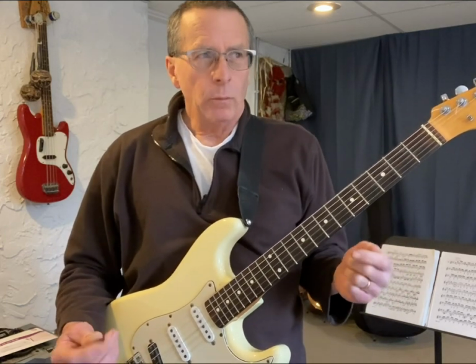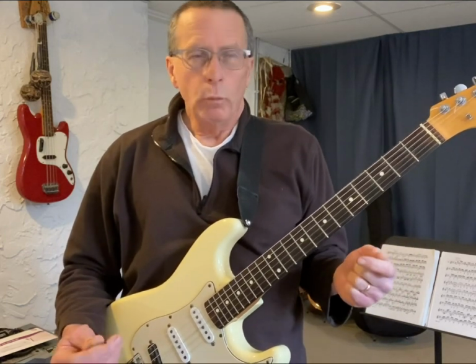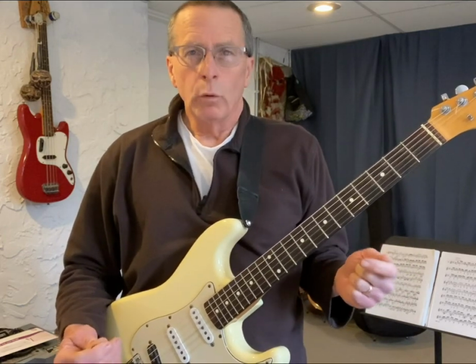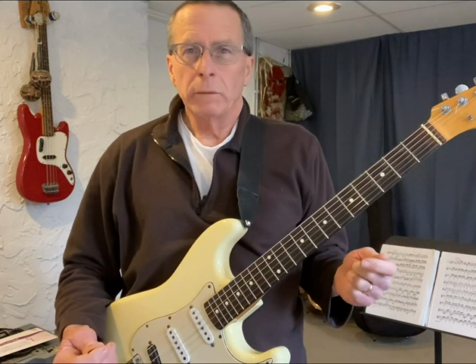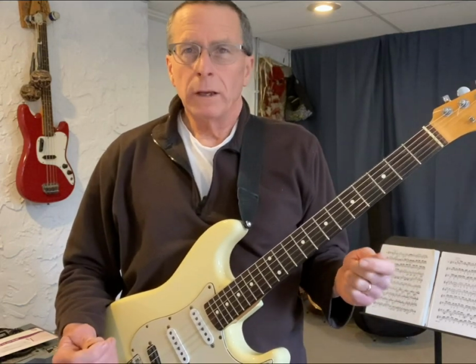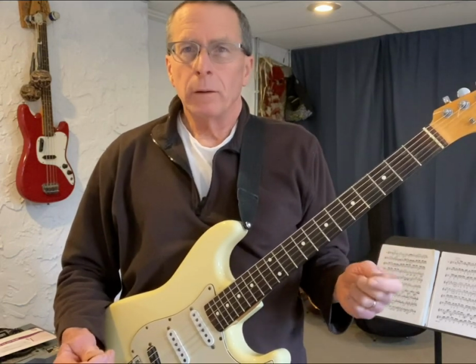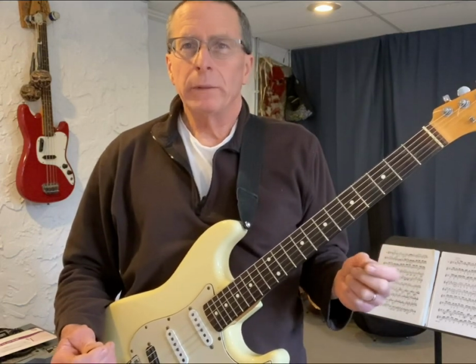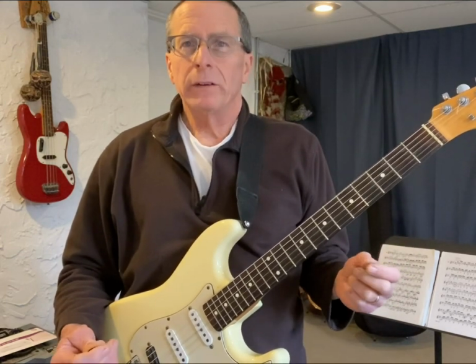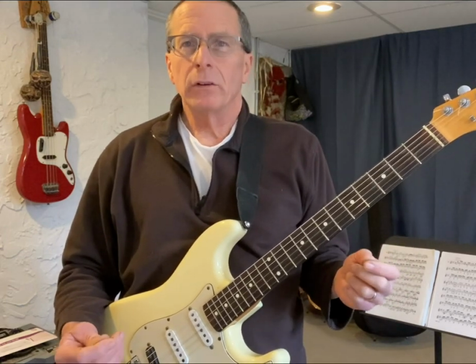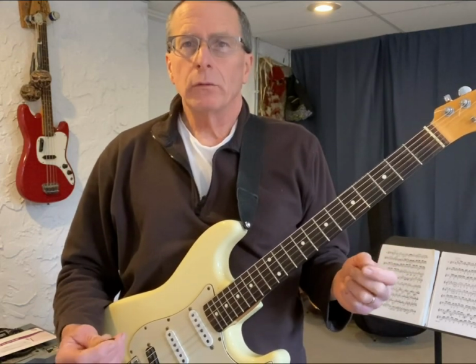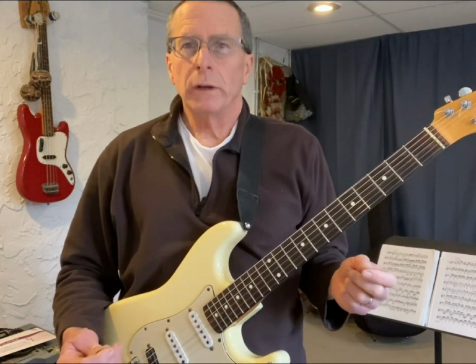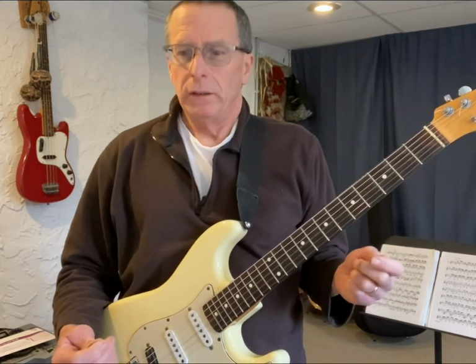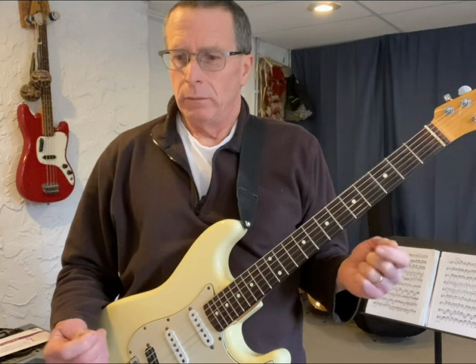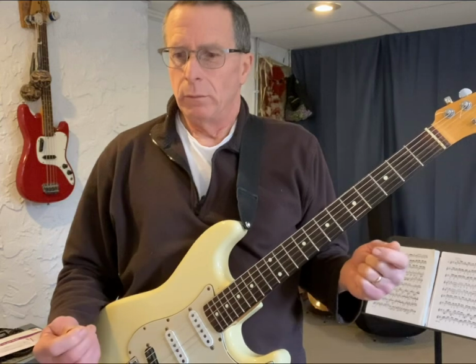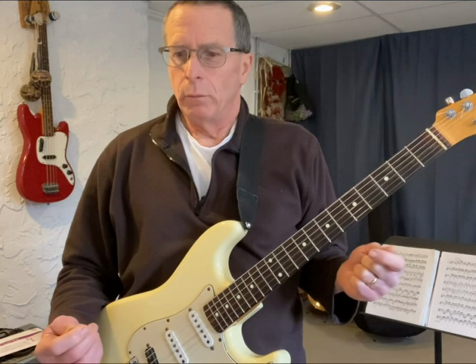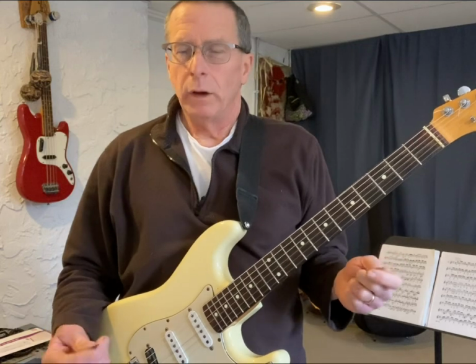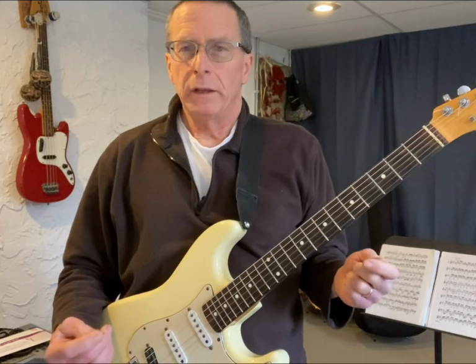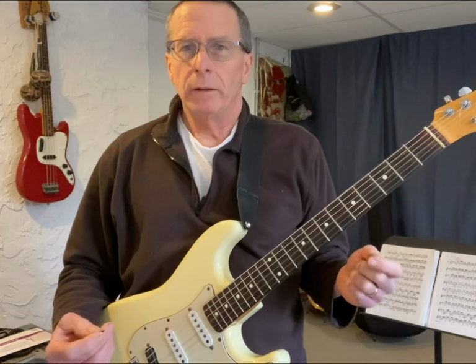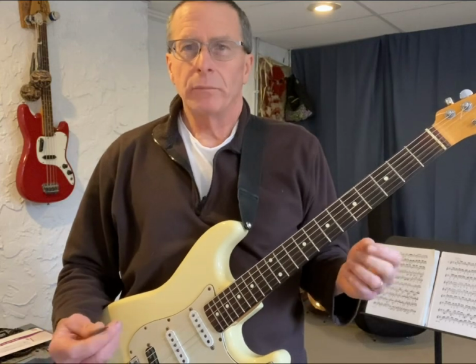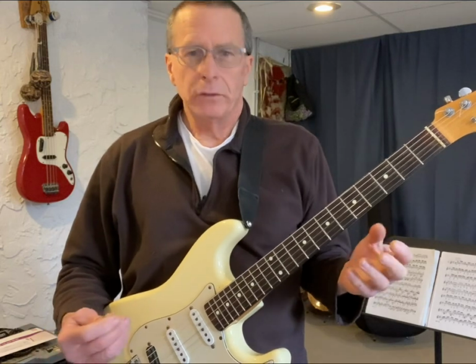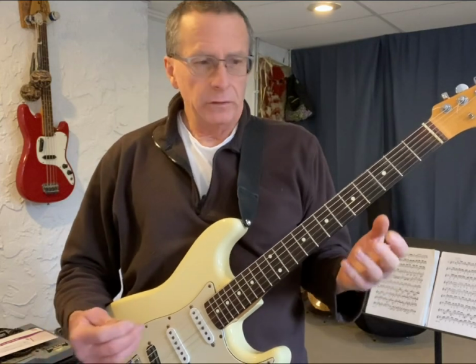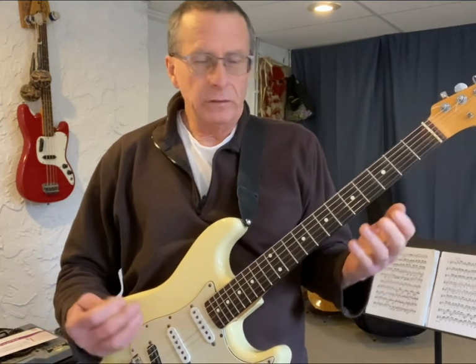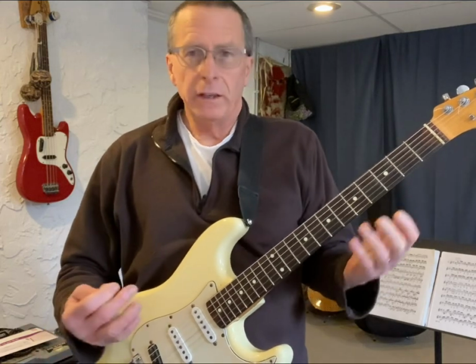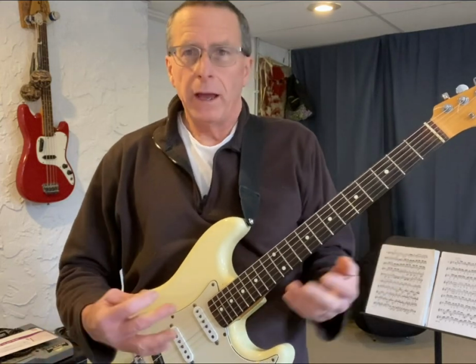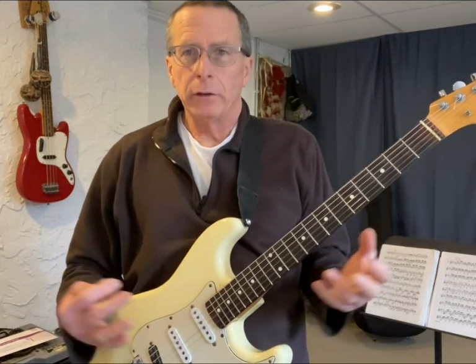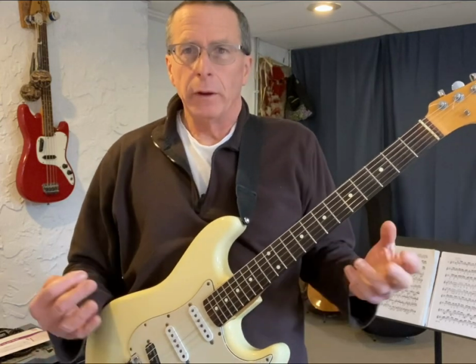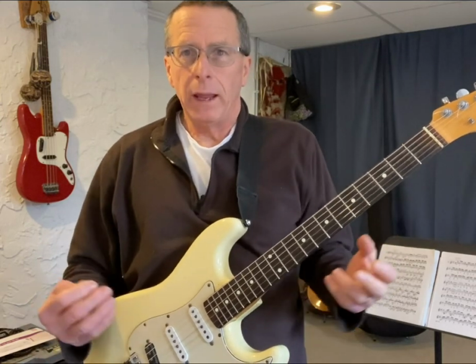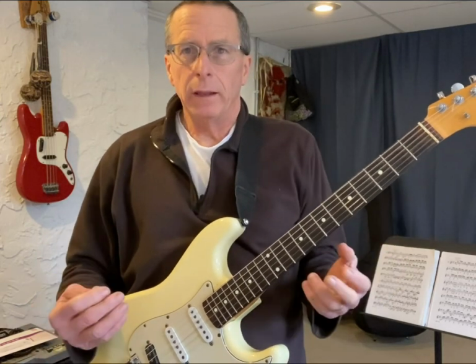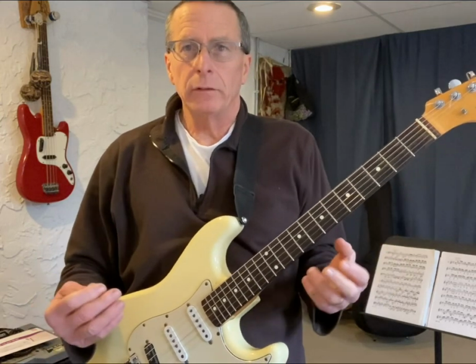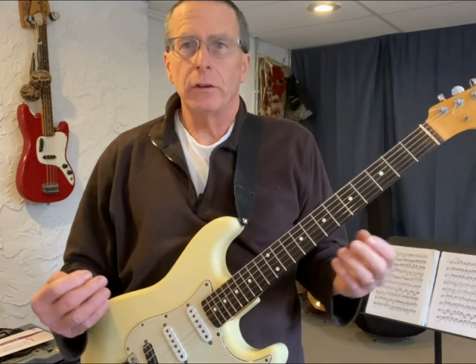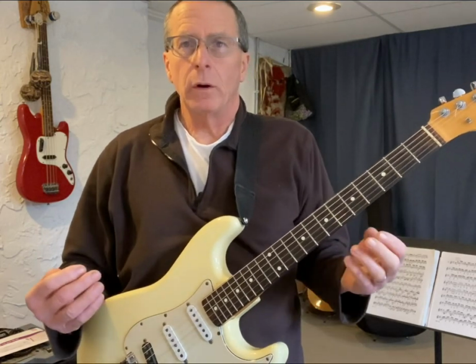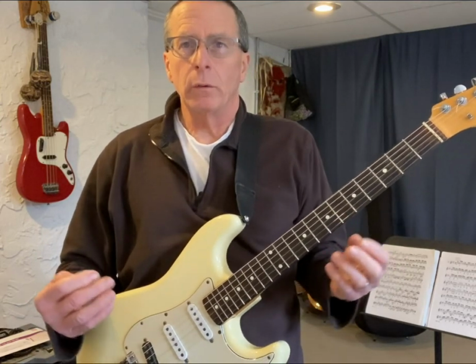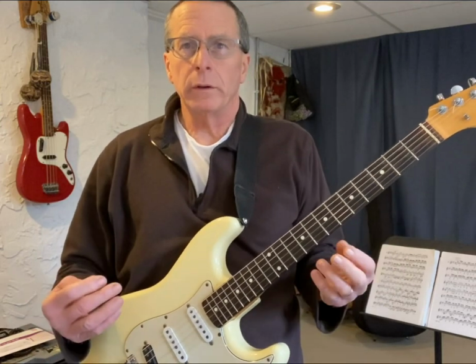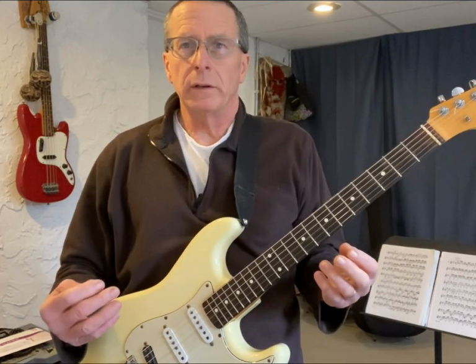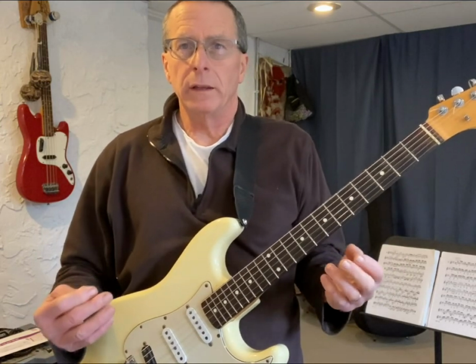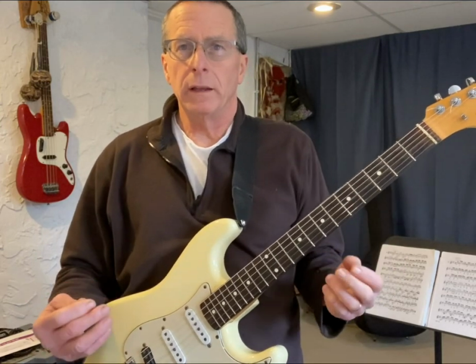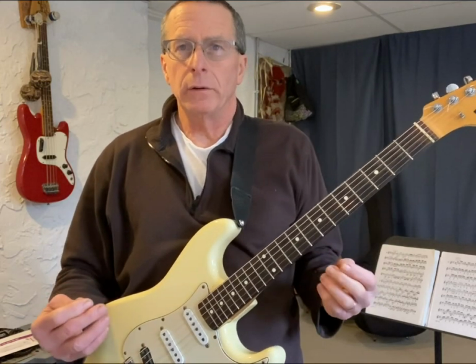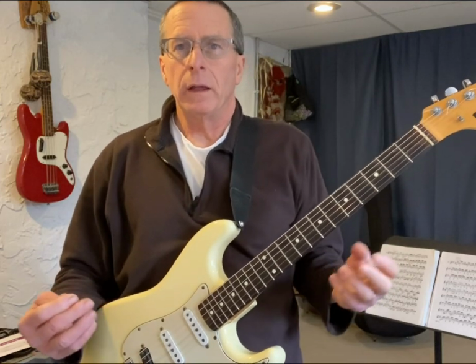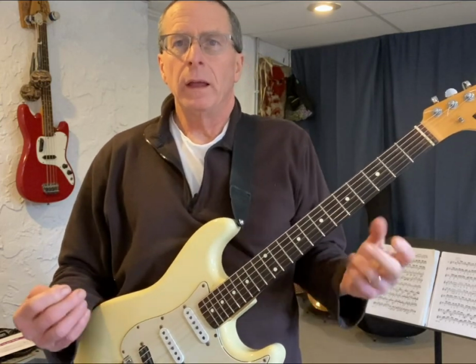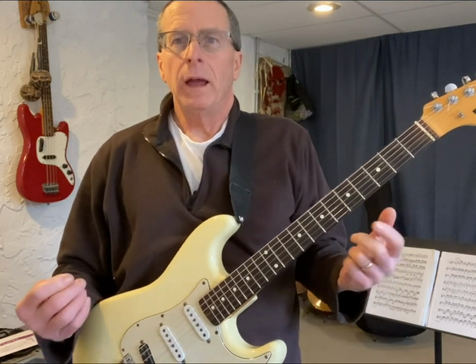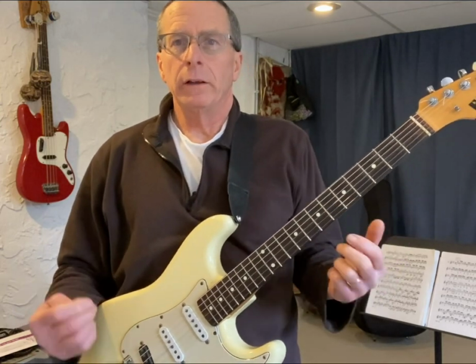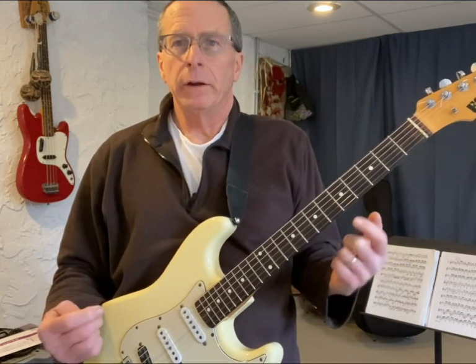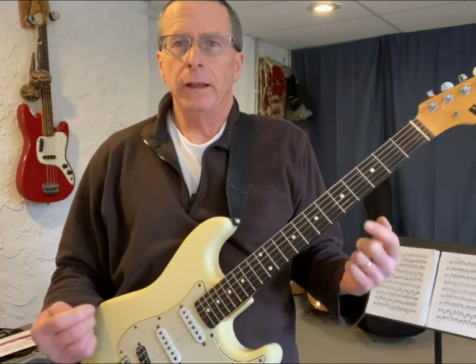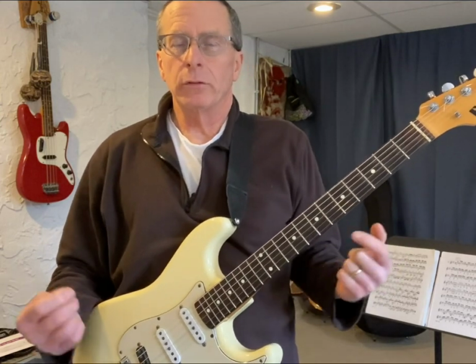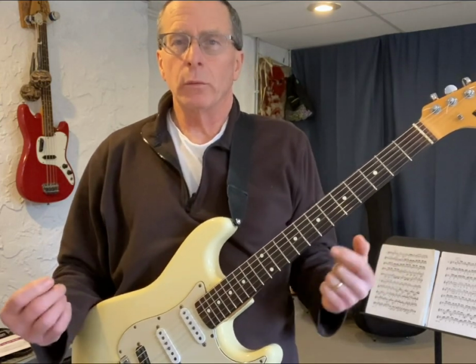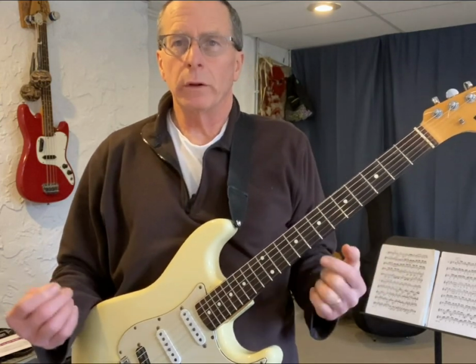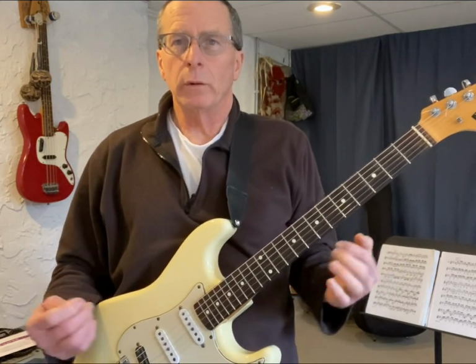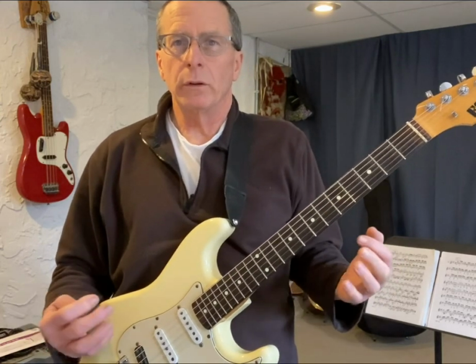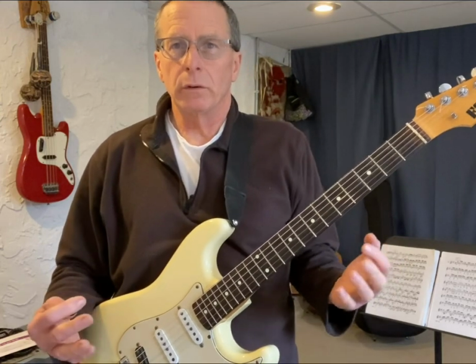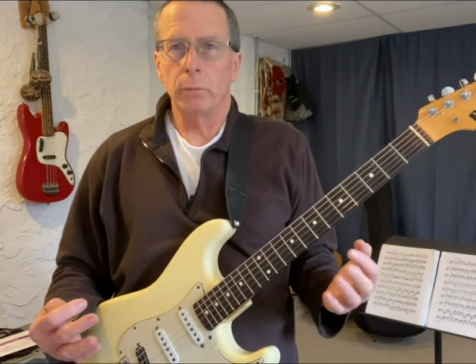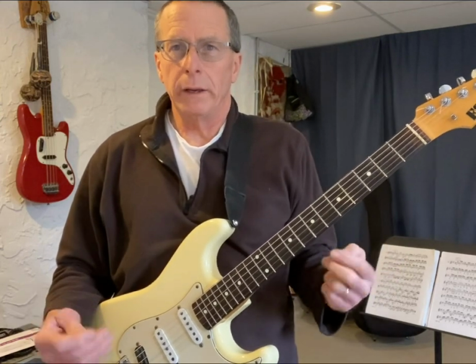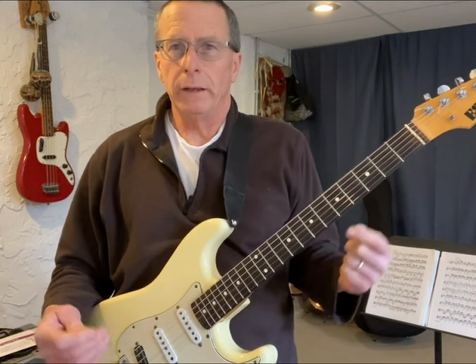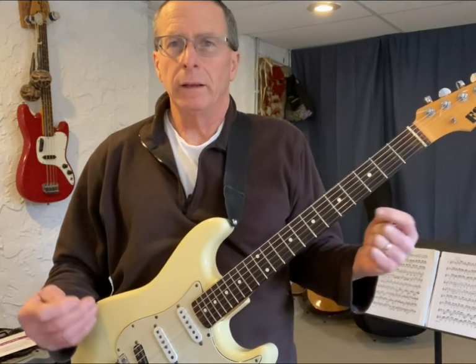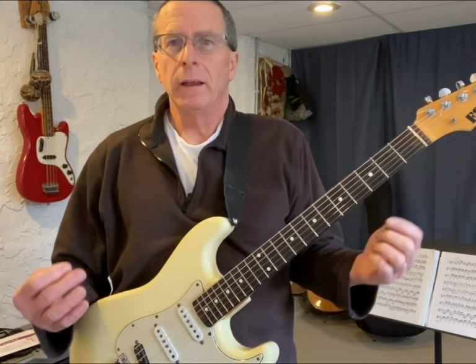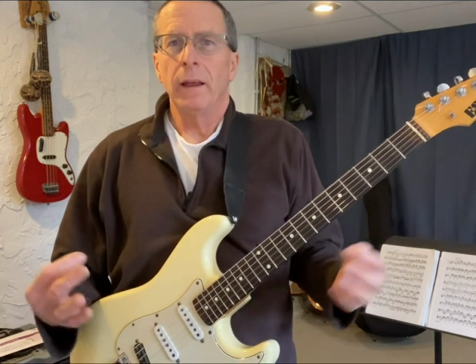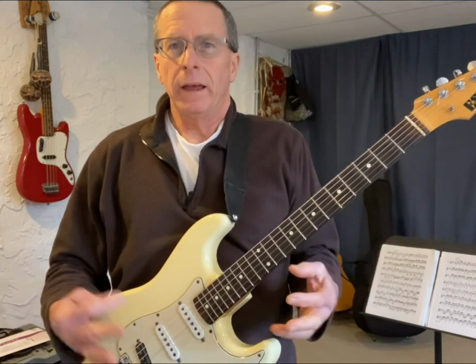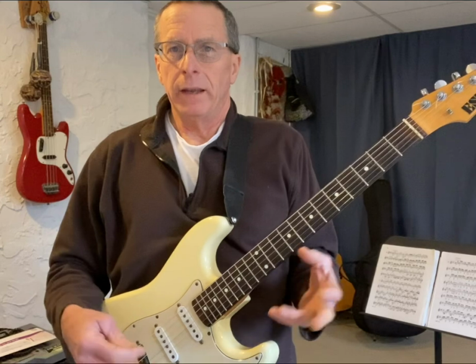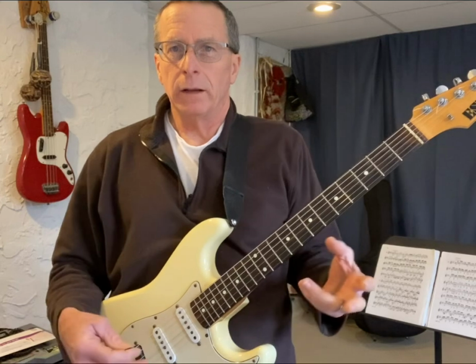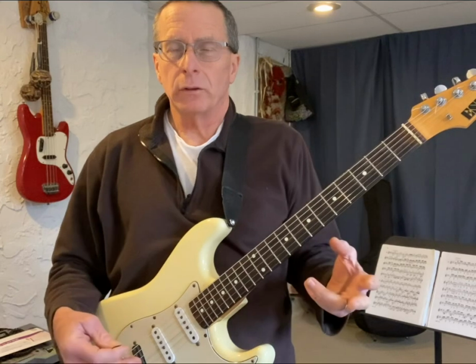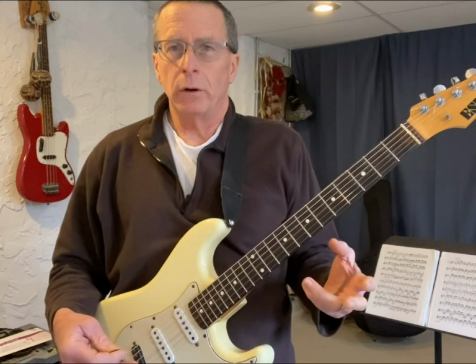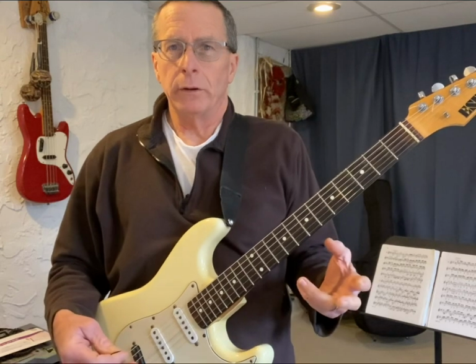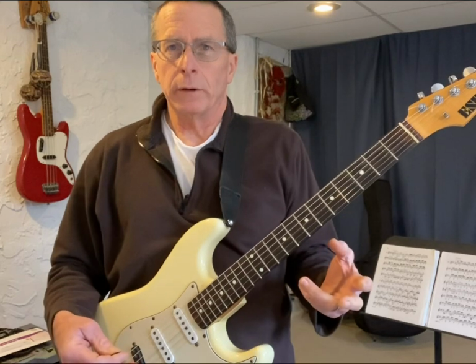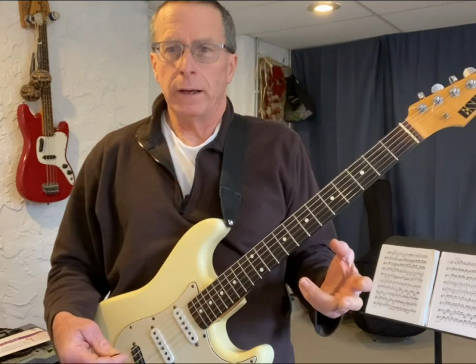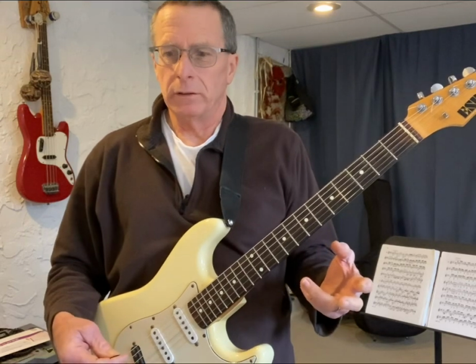Warming up is a great way to see how your hands are working together, how your hands are working with your brain, and how it's all interacting.